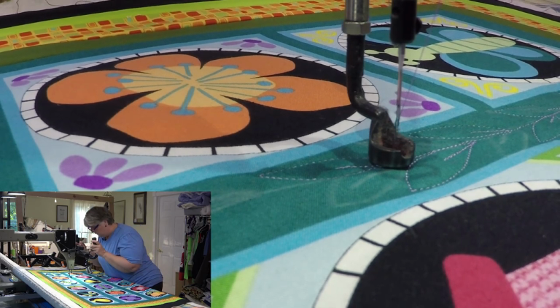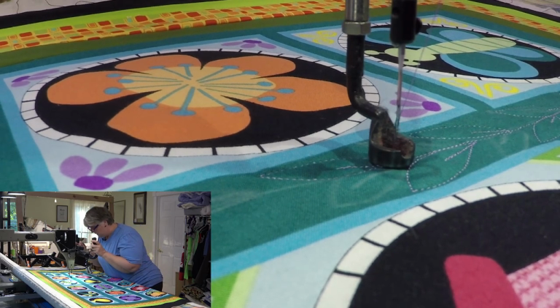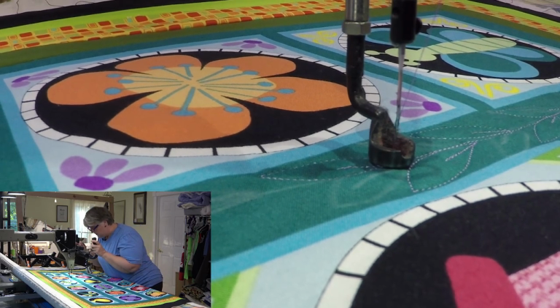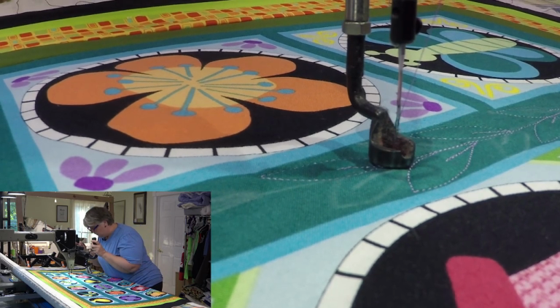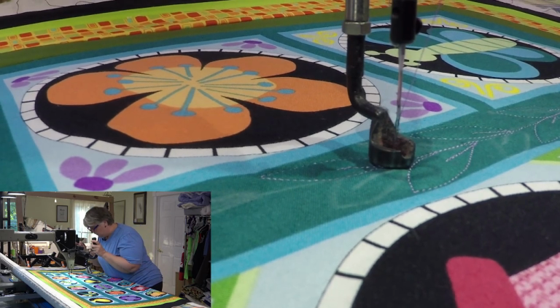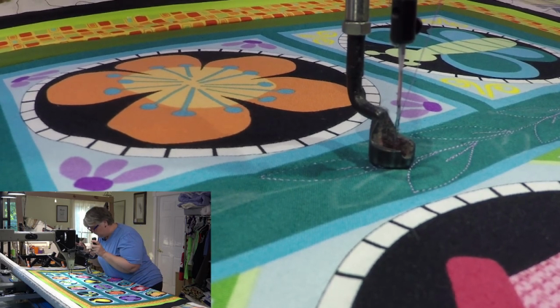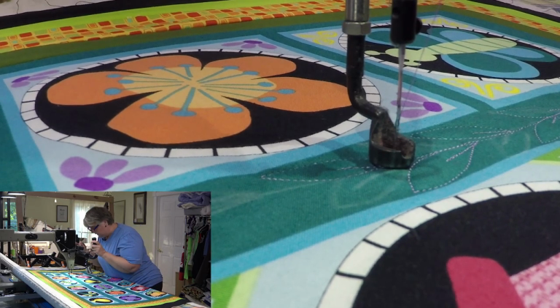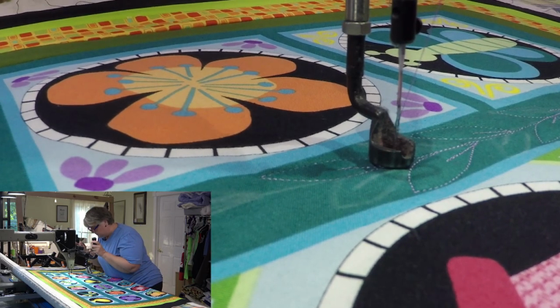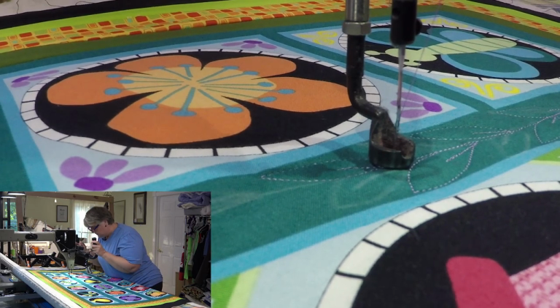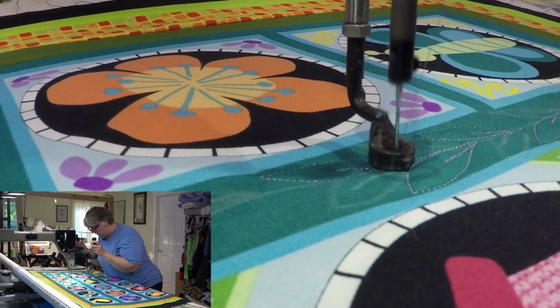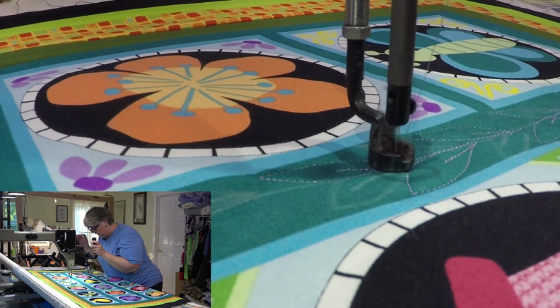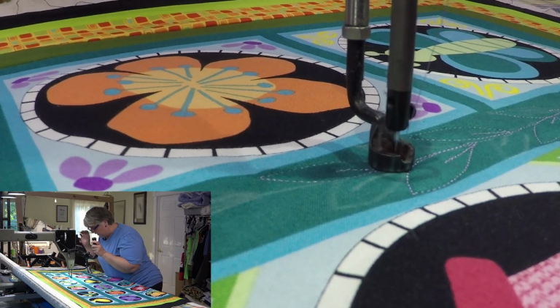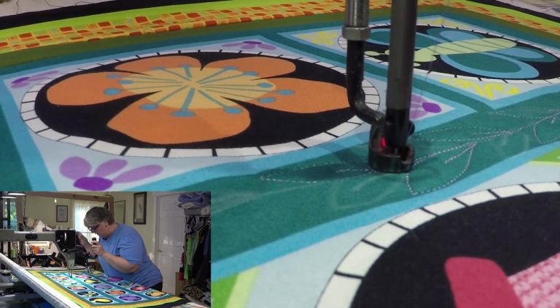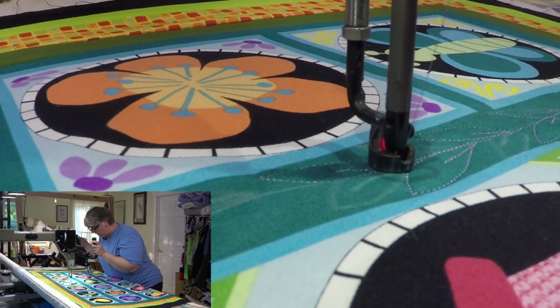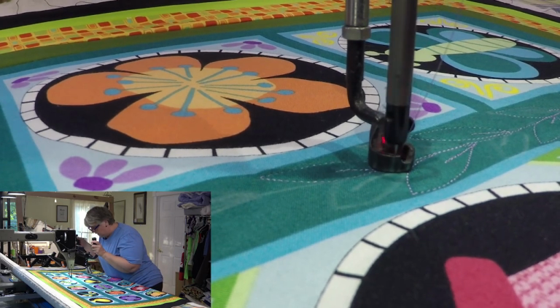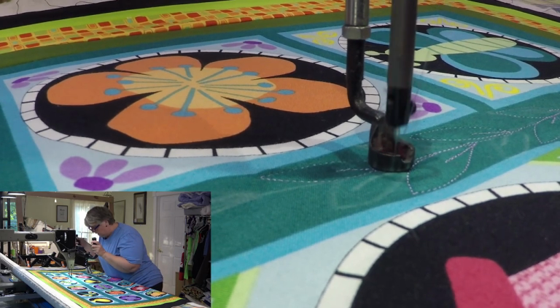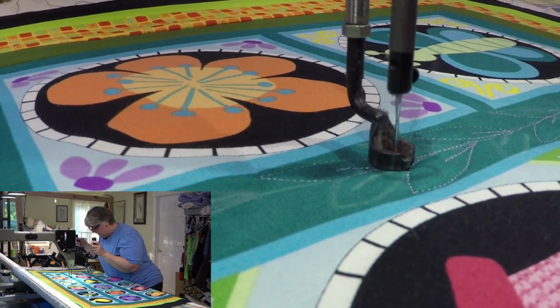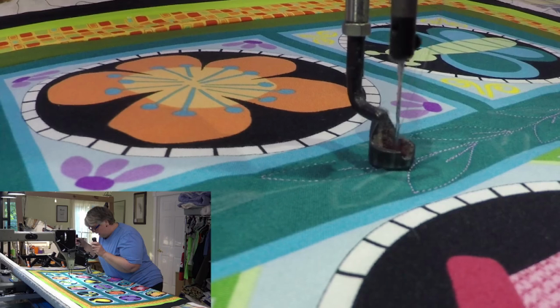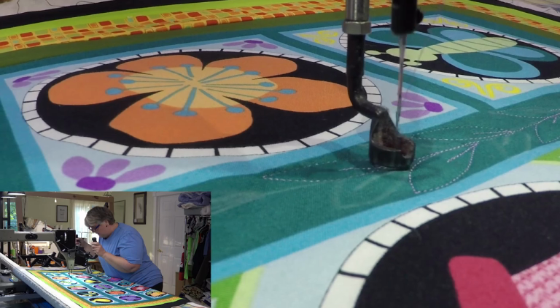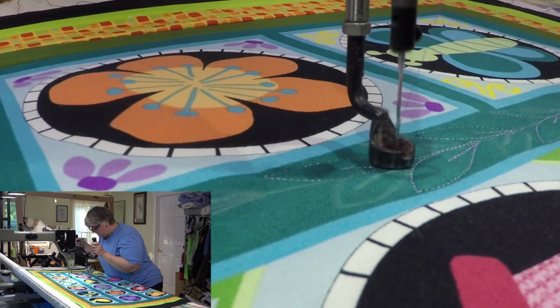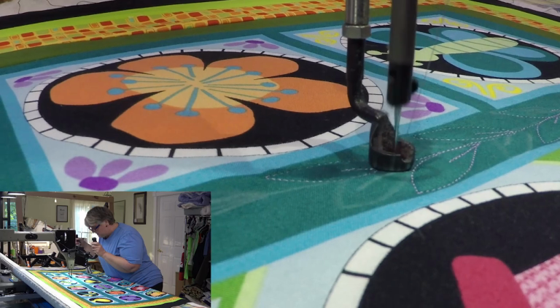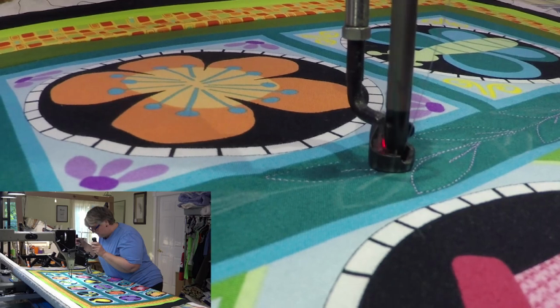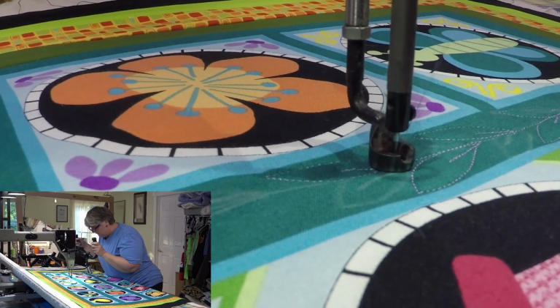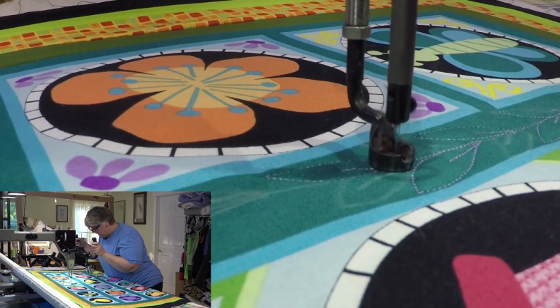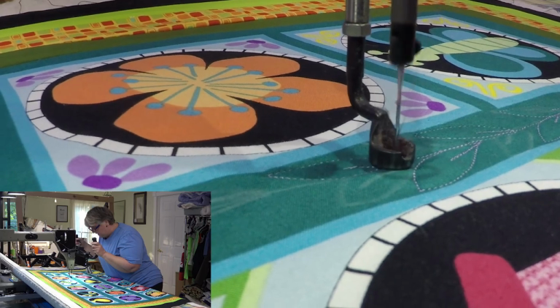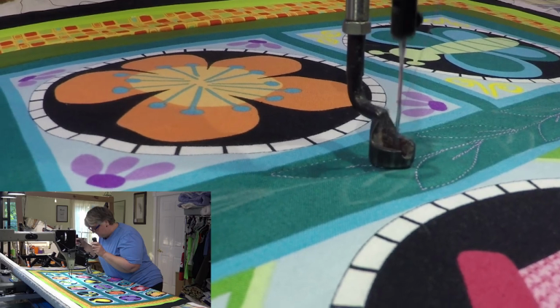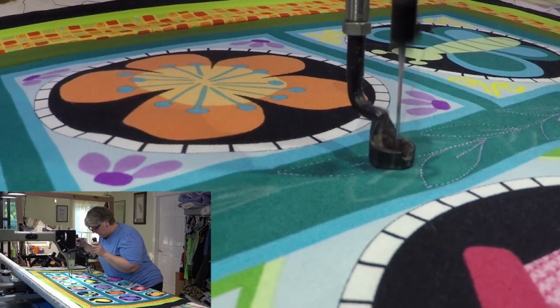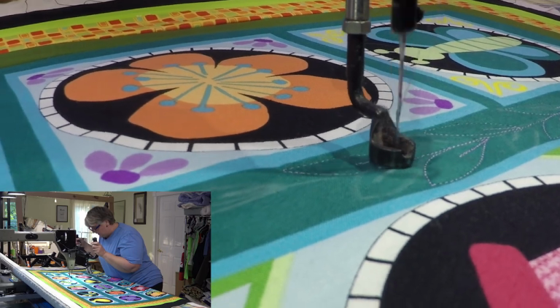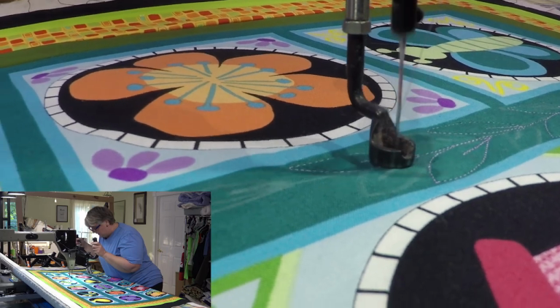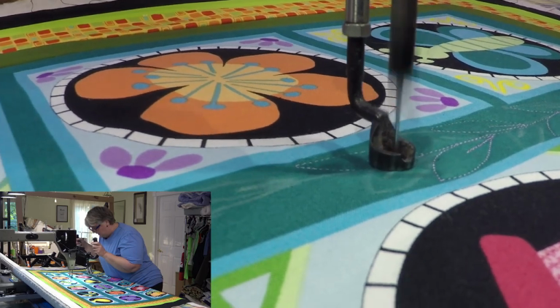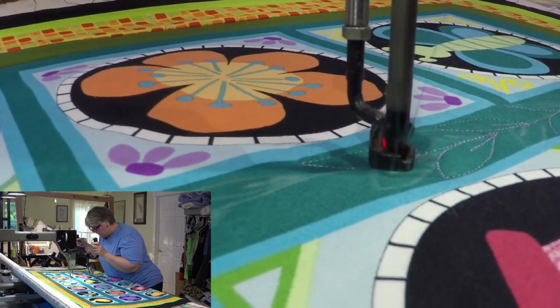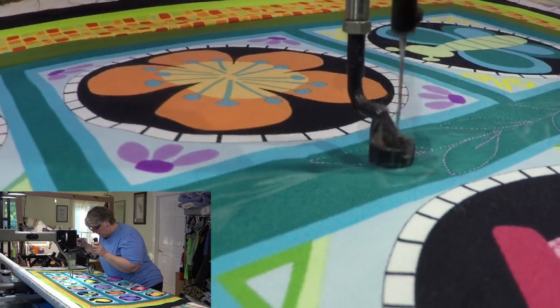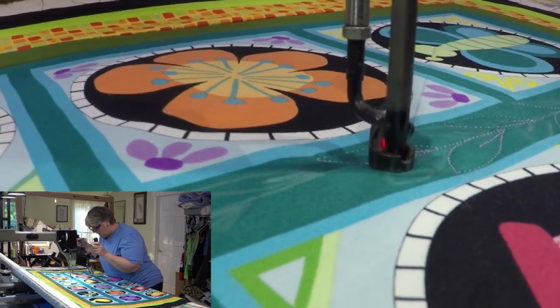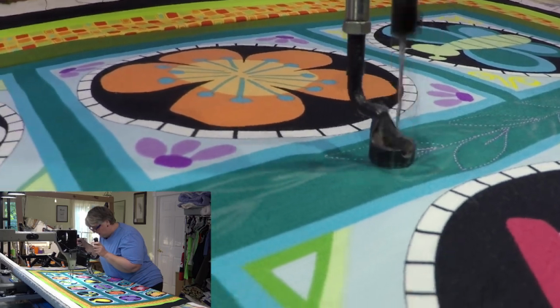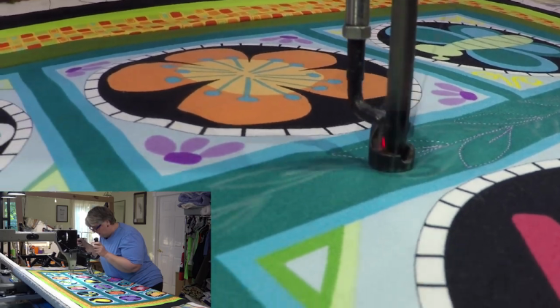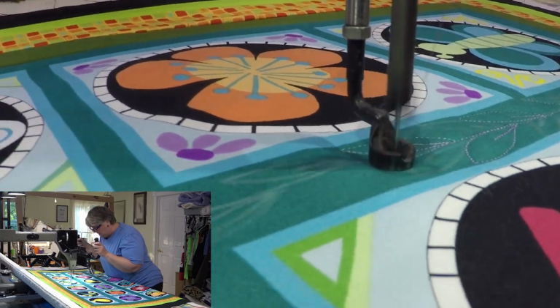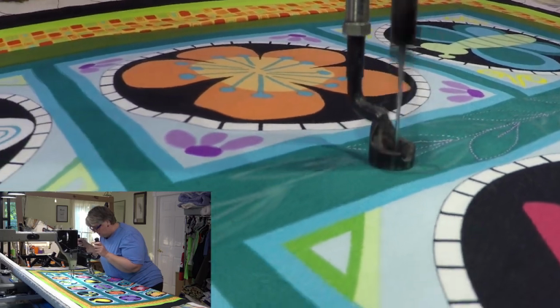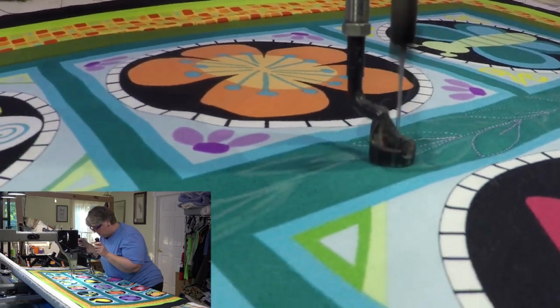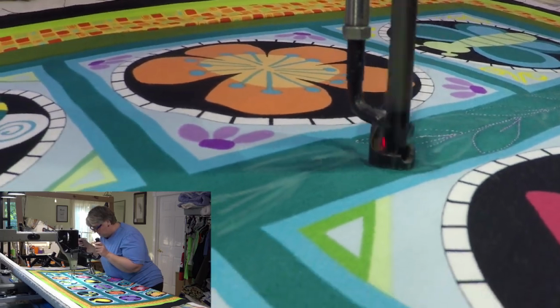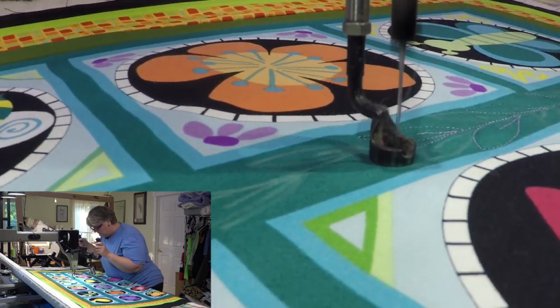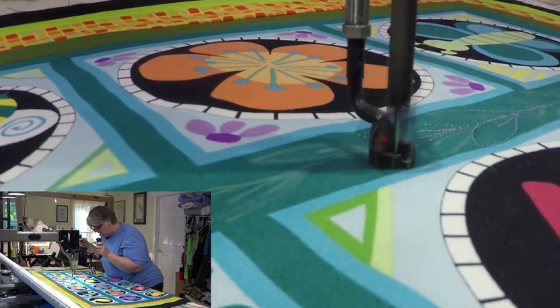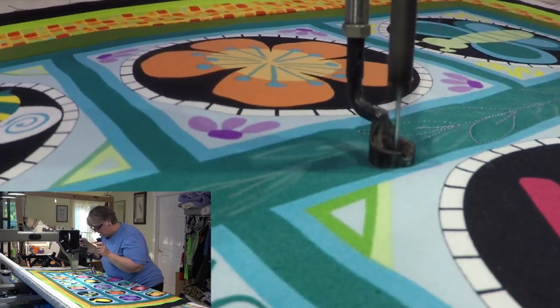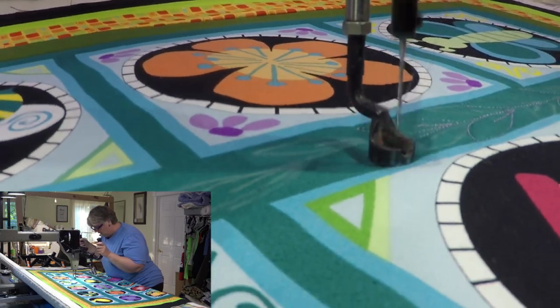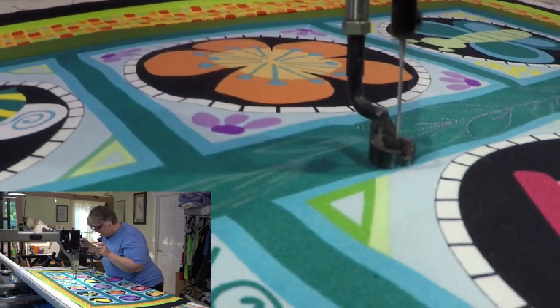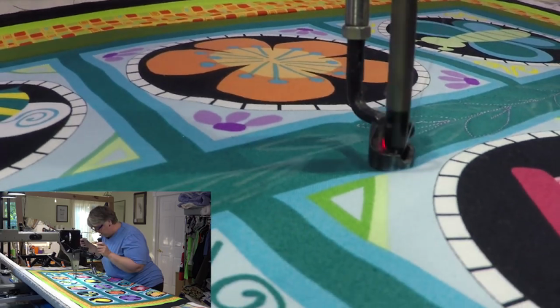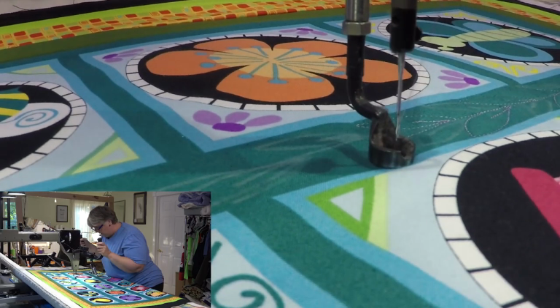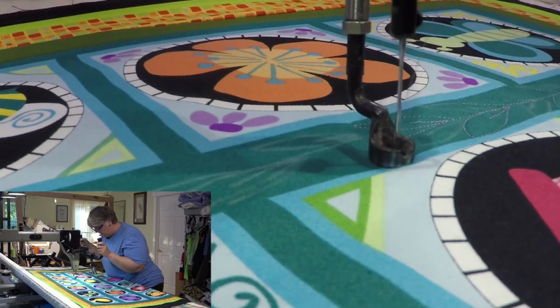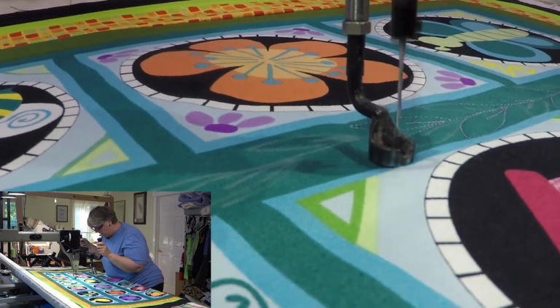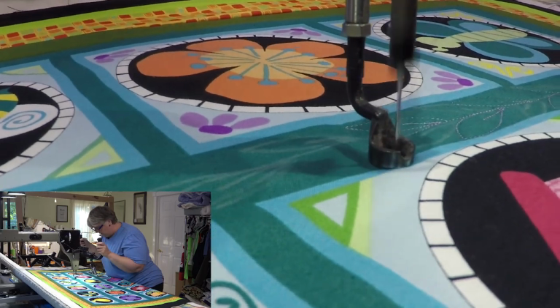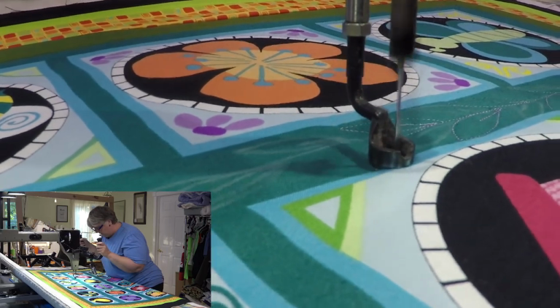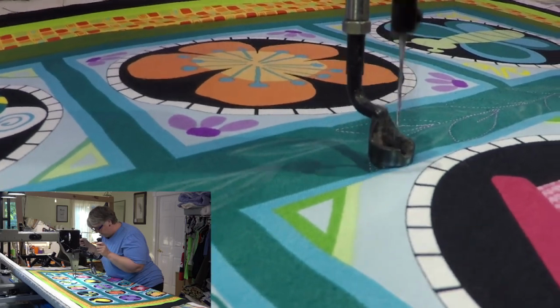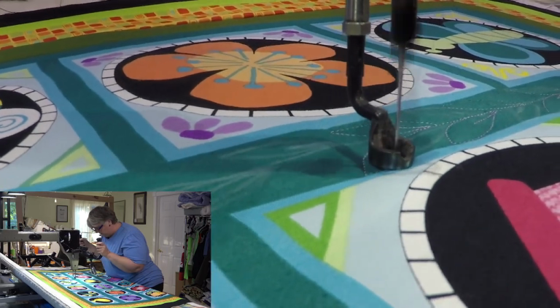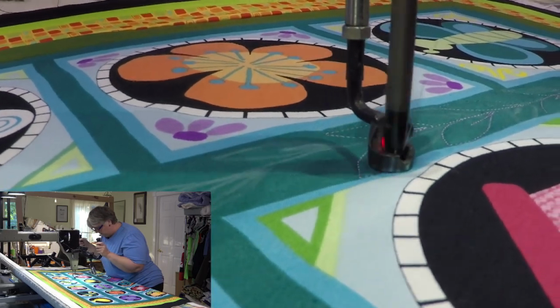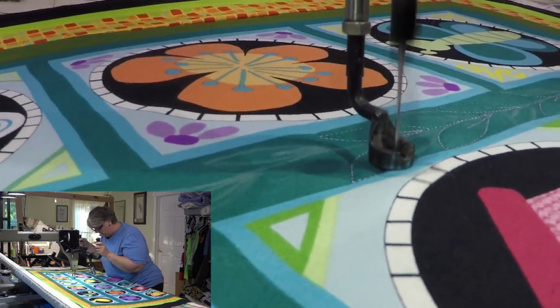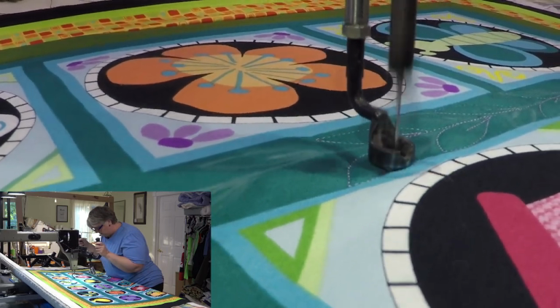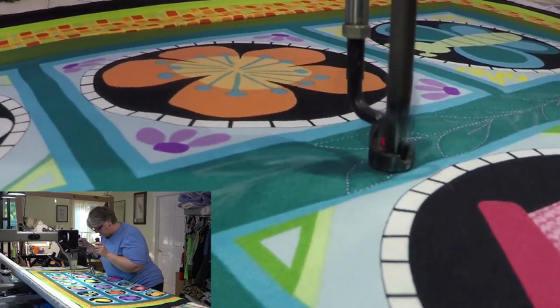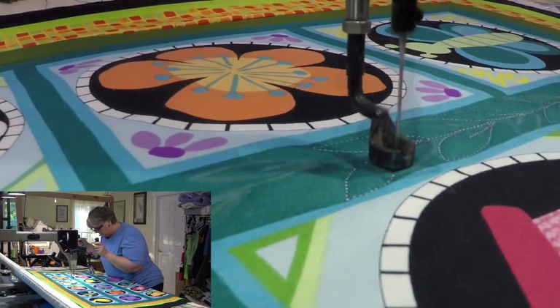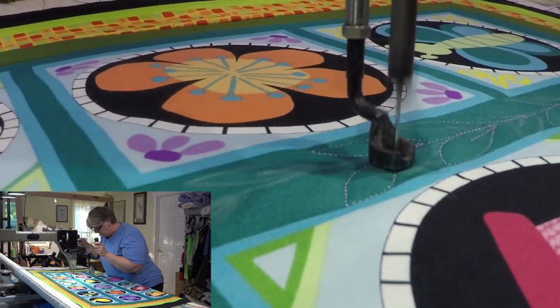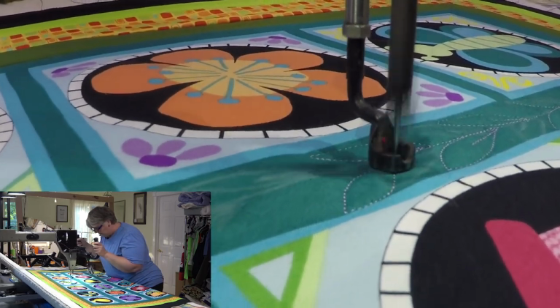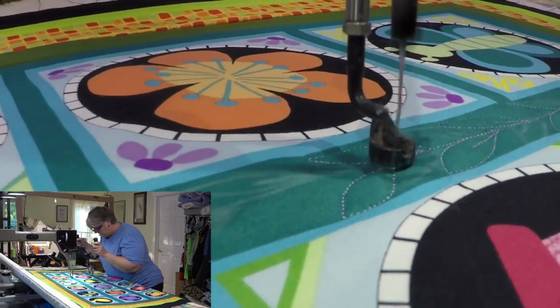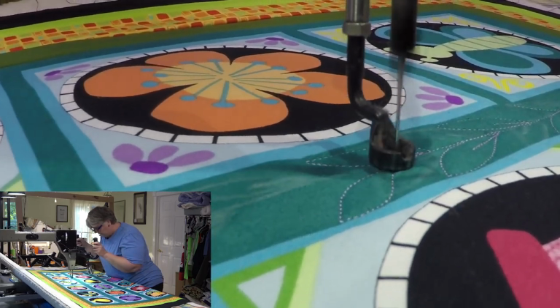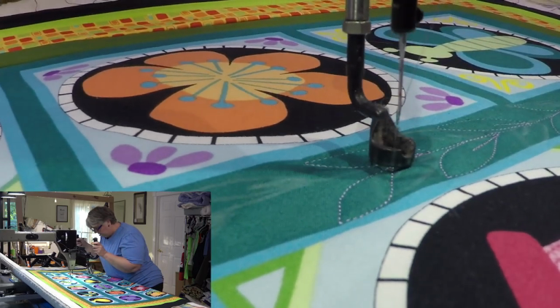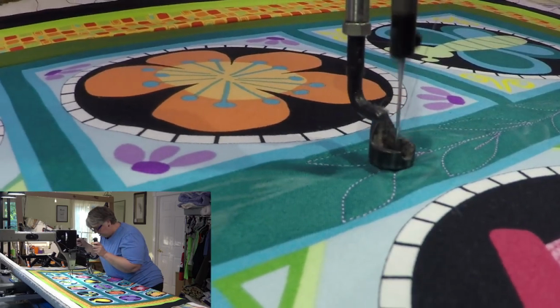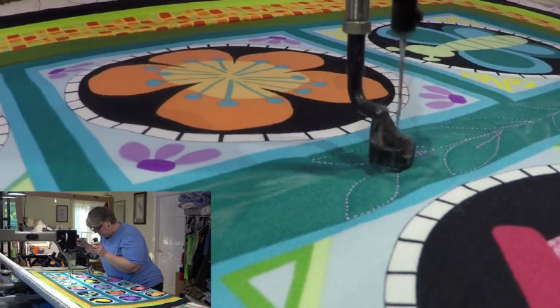Maybe I'll do it more like a vine with a little flower off of it. You know, these critters are all having some fun in my garden and in your garden.